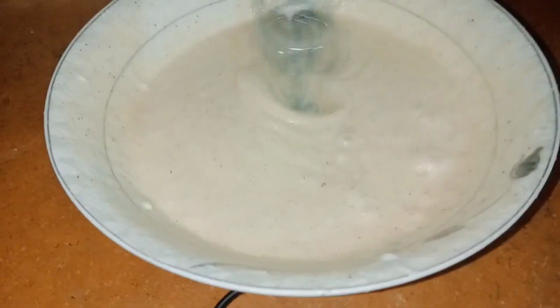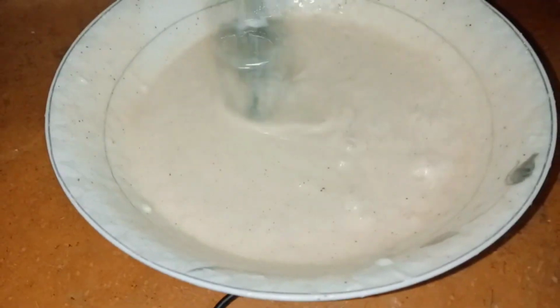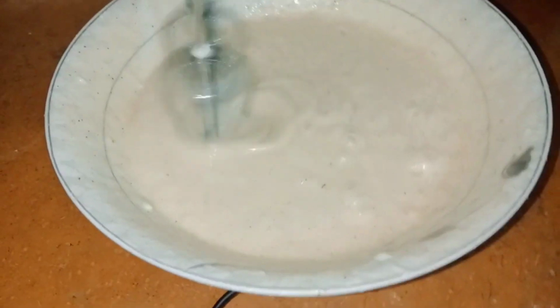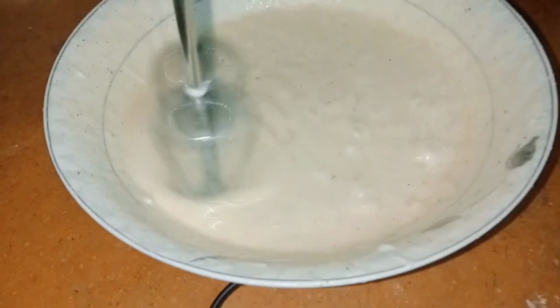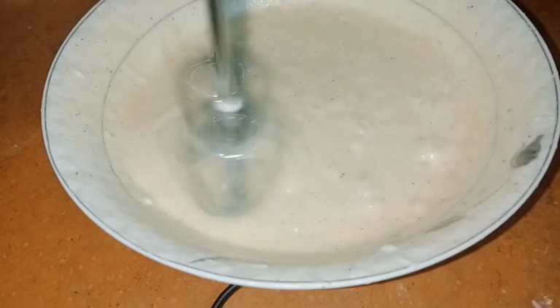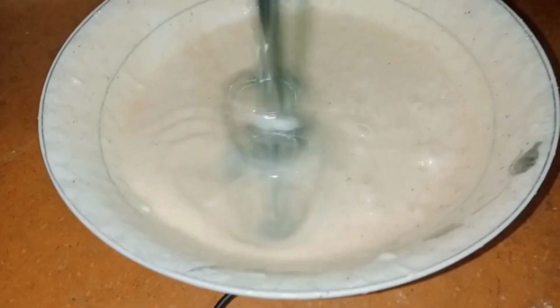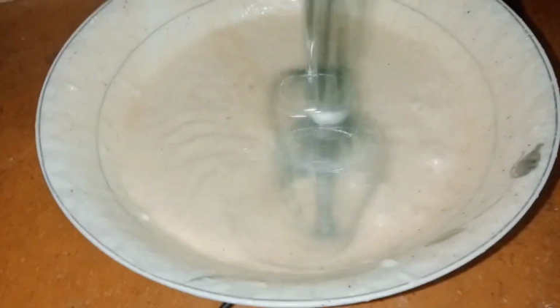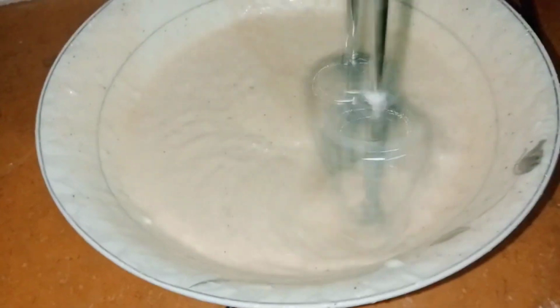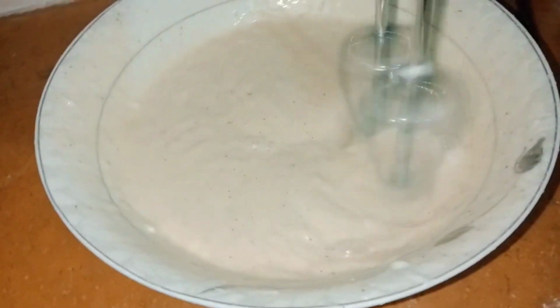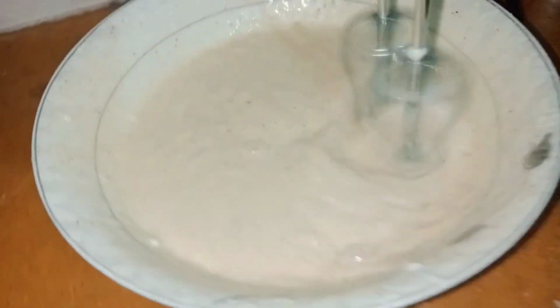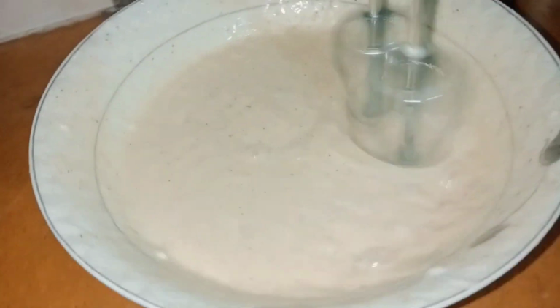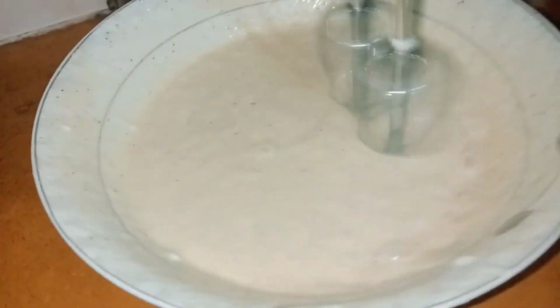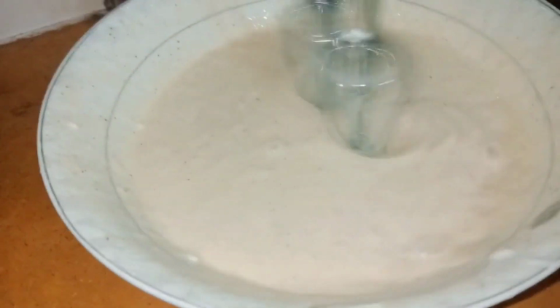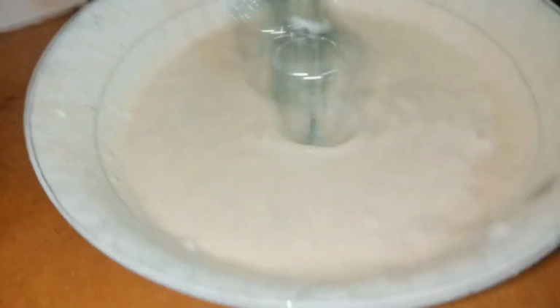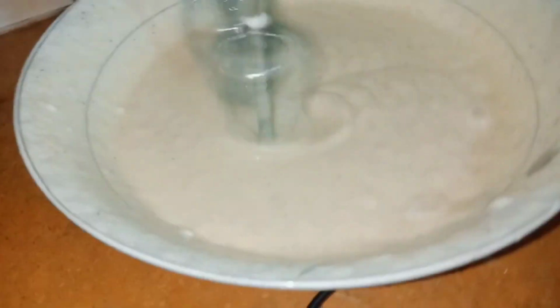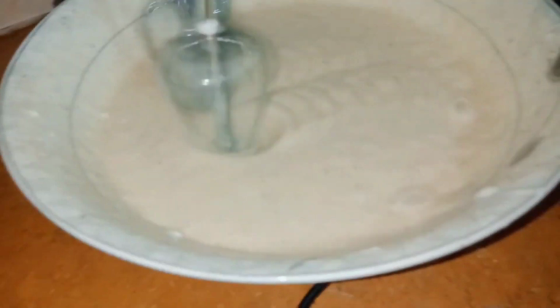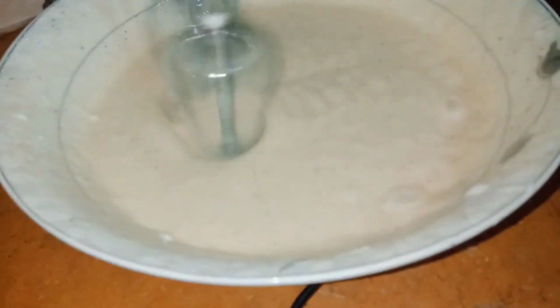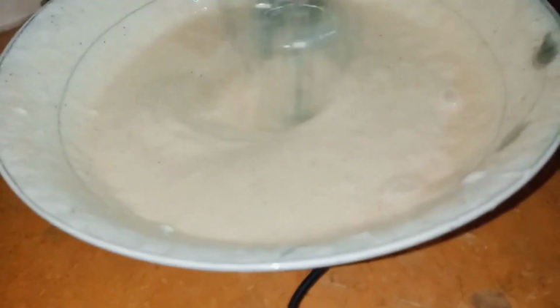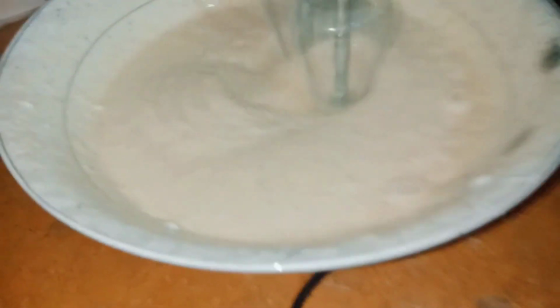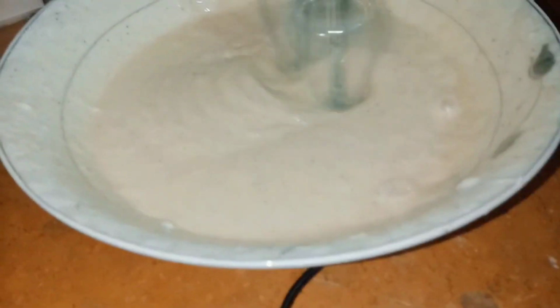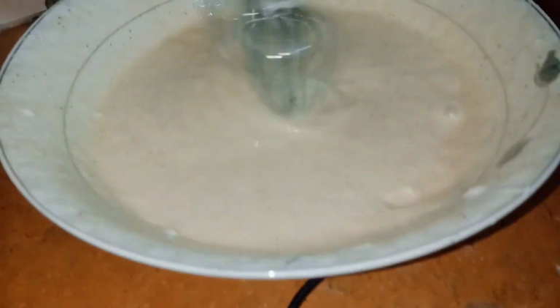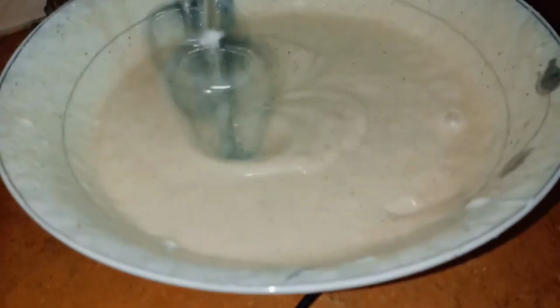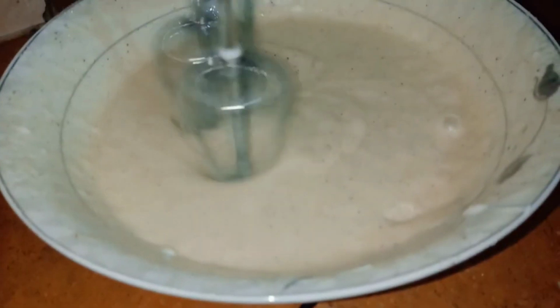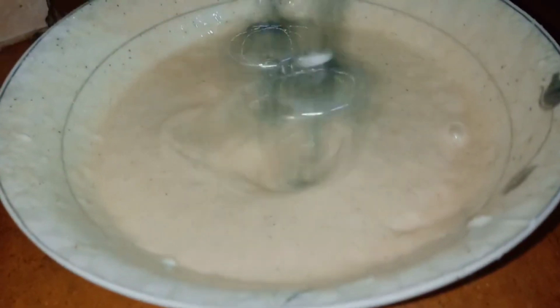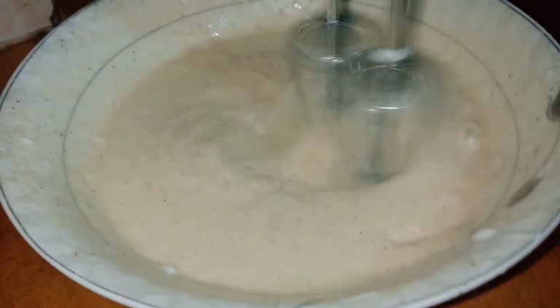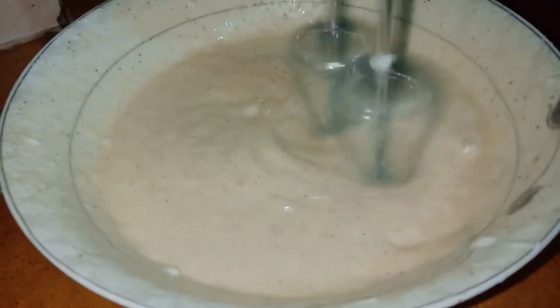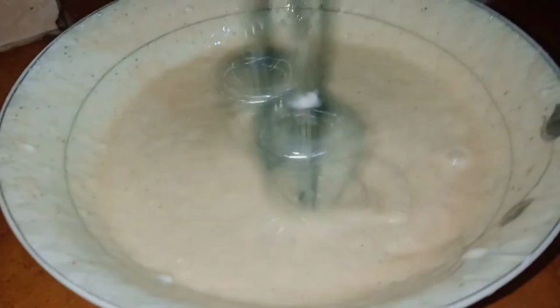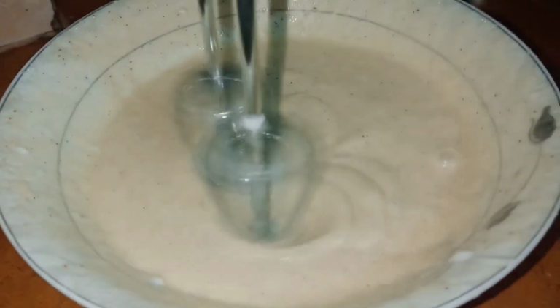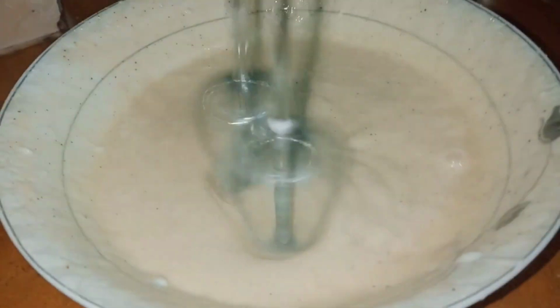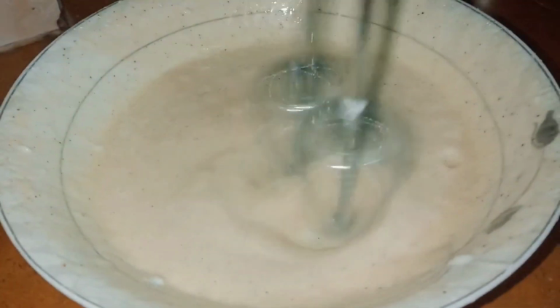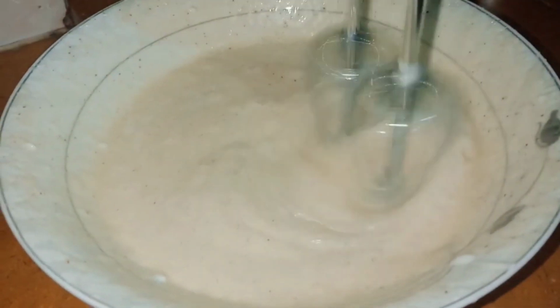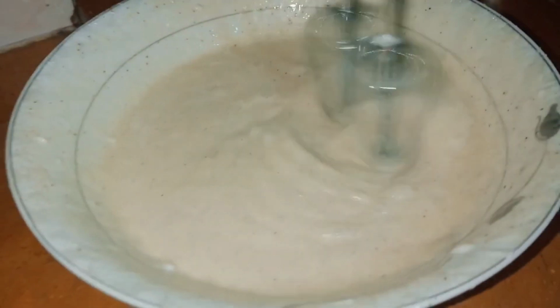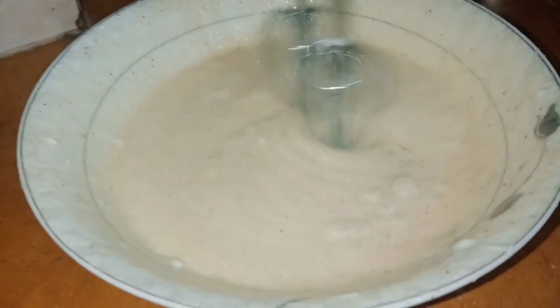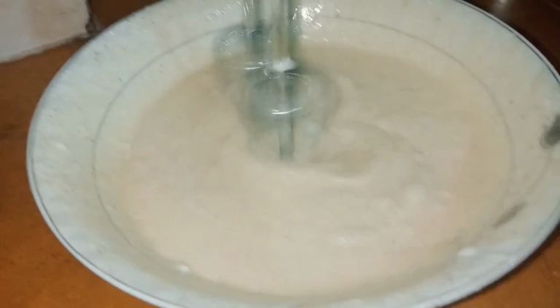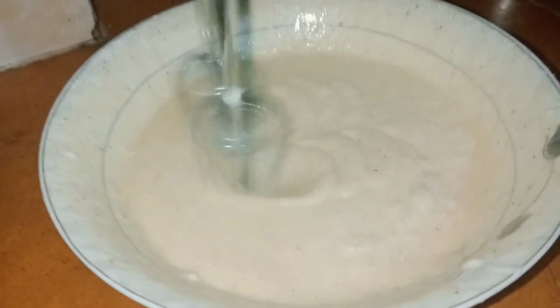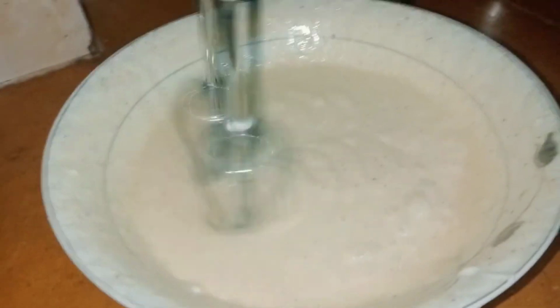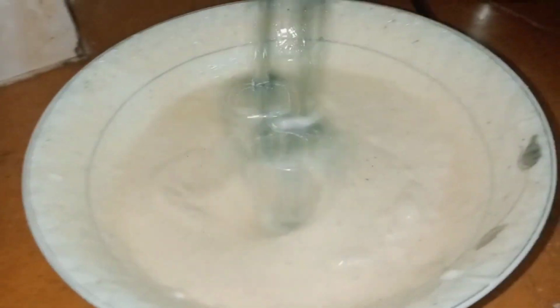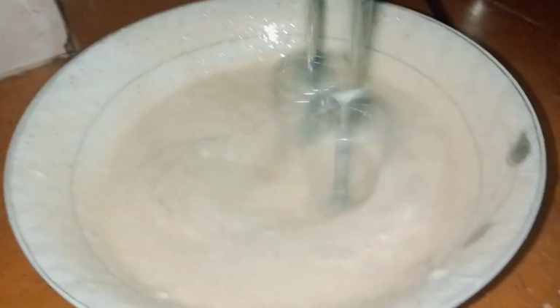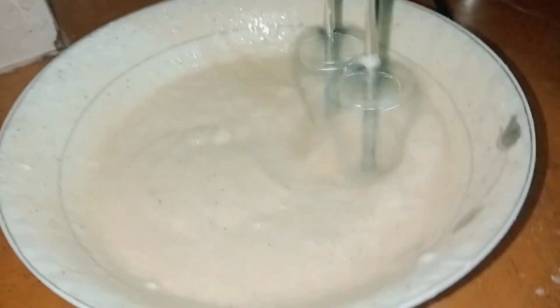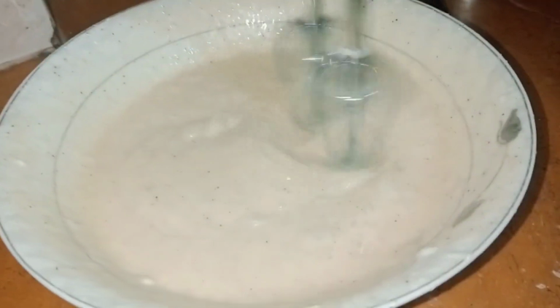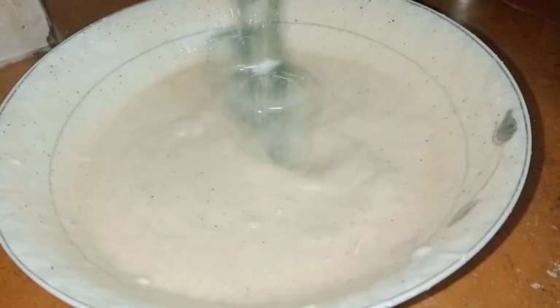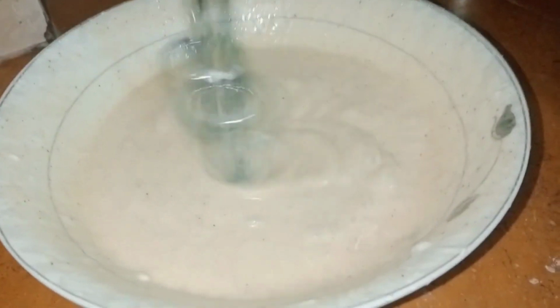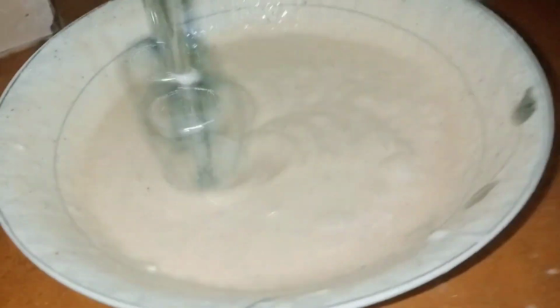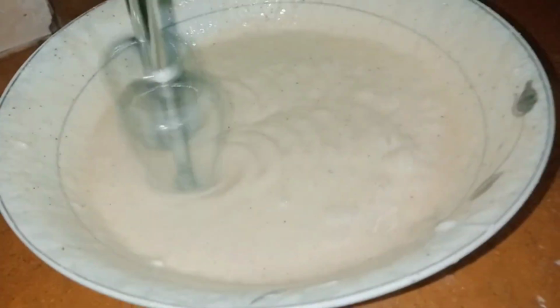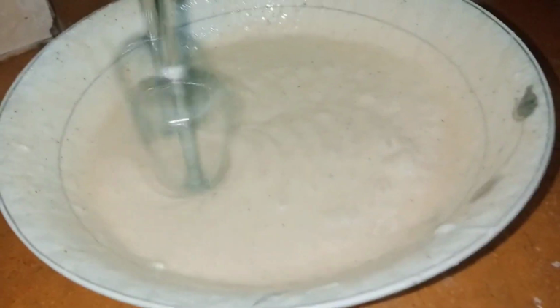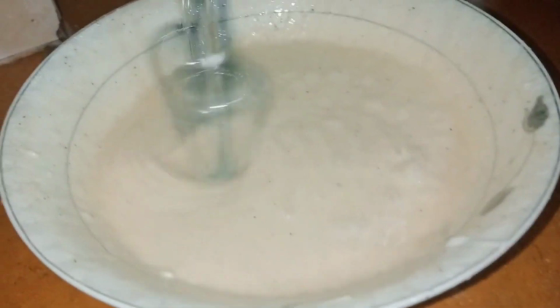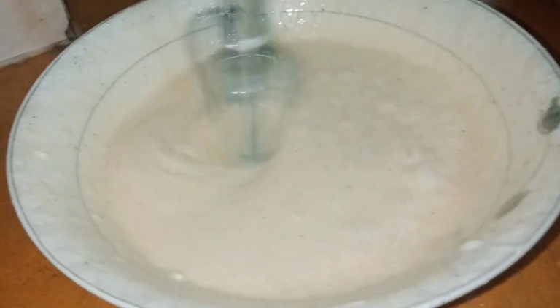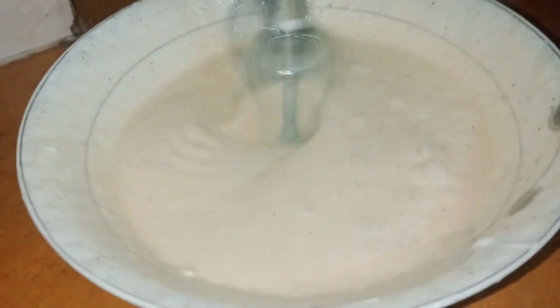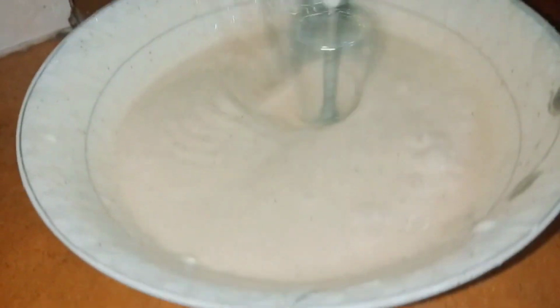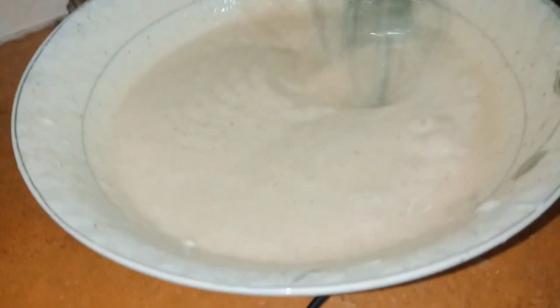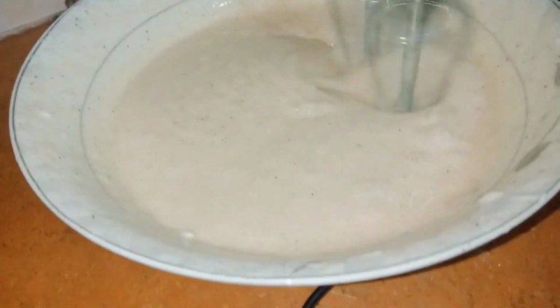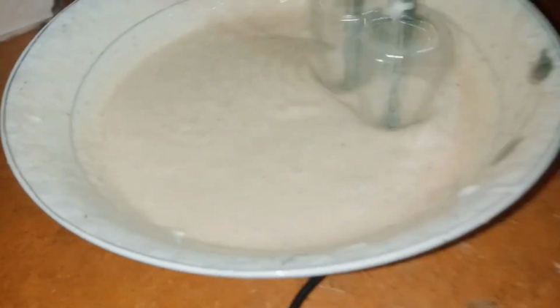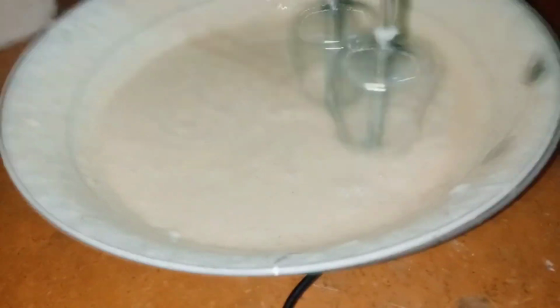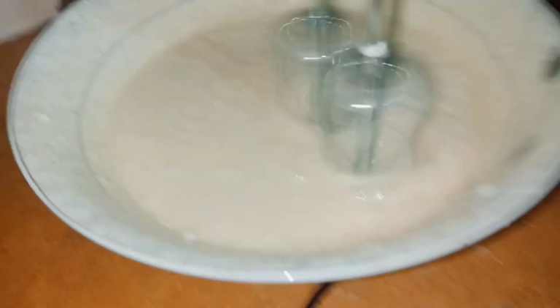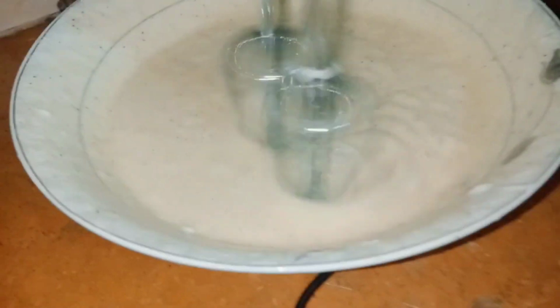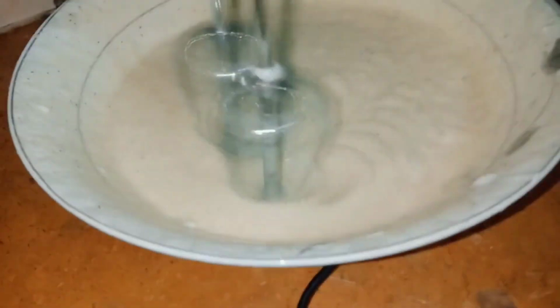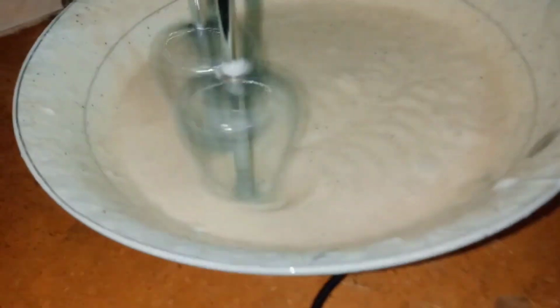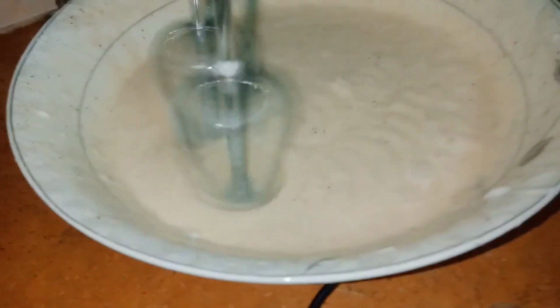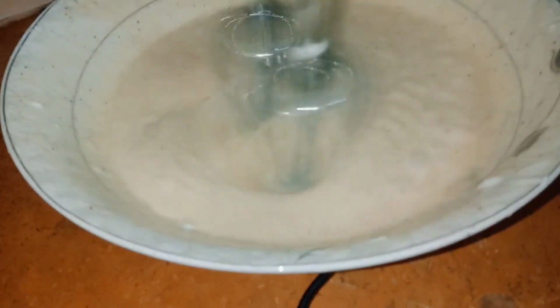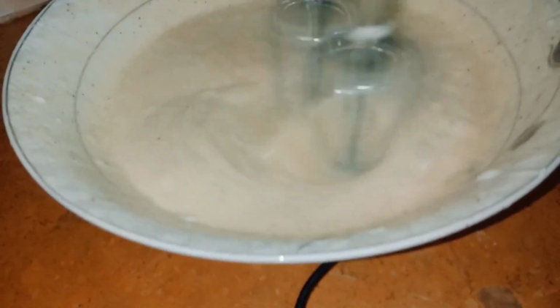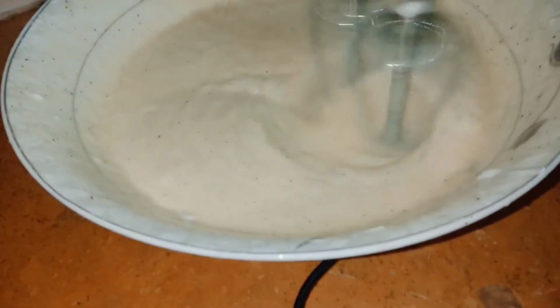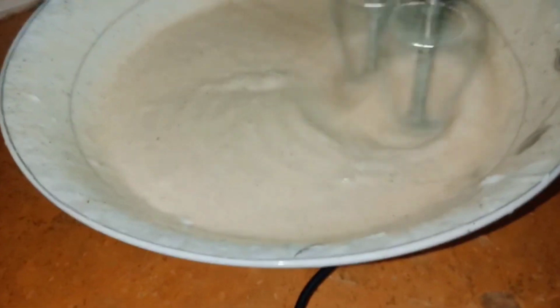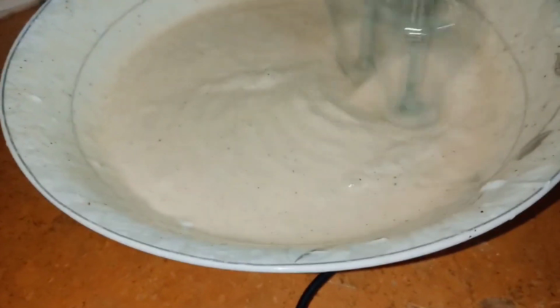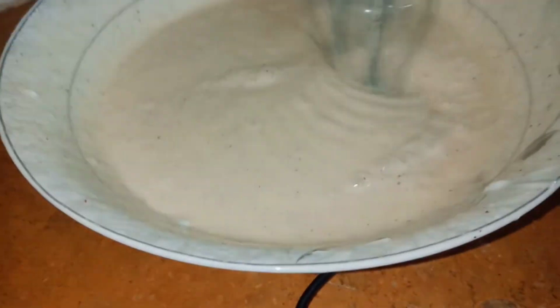Look at this — it has started and the color has changed.